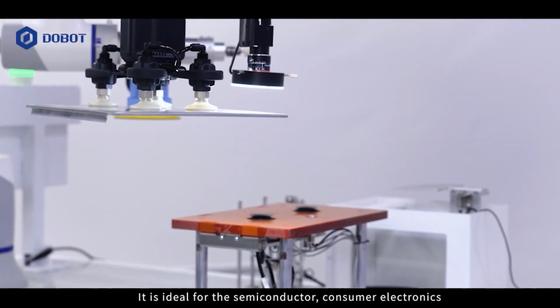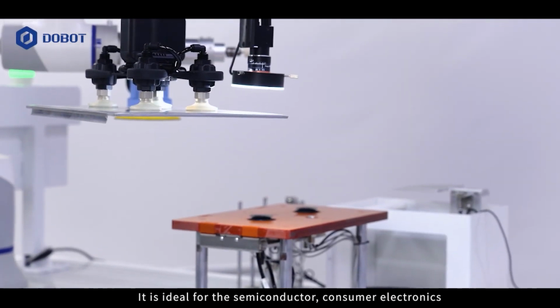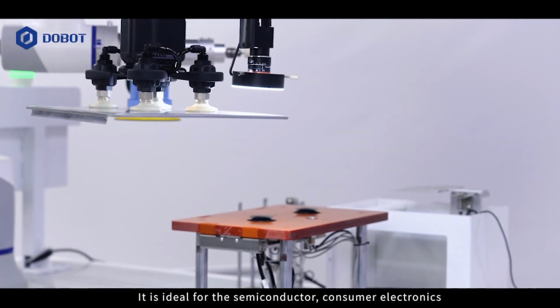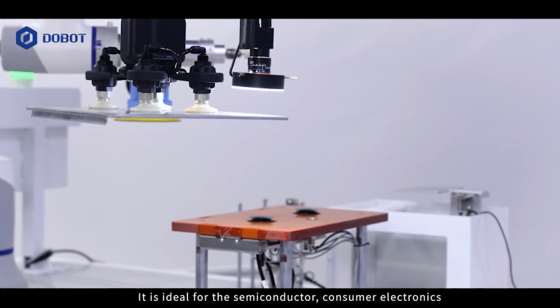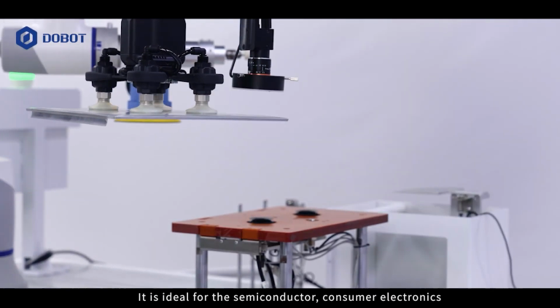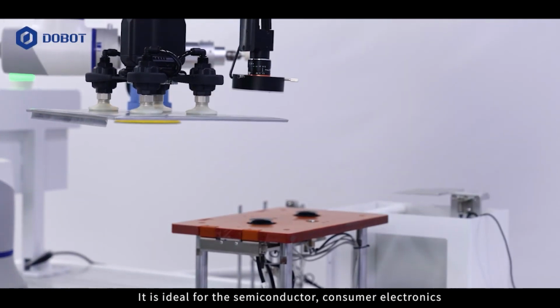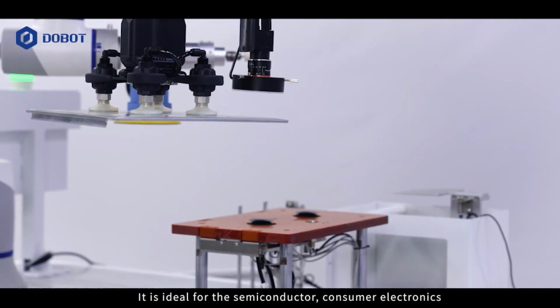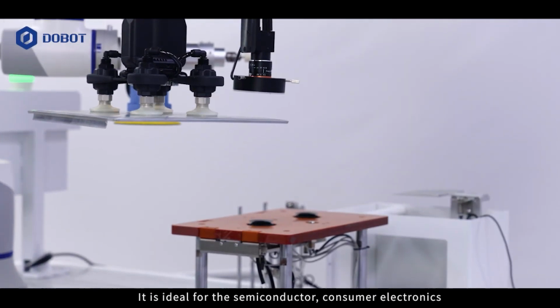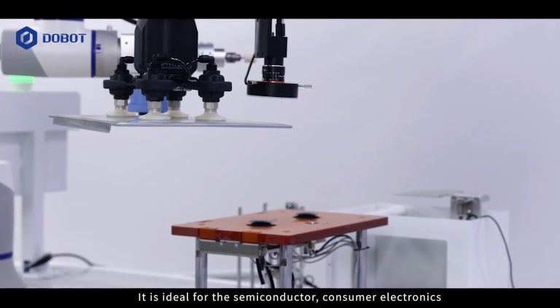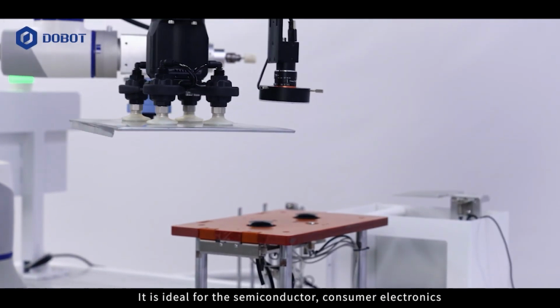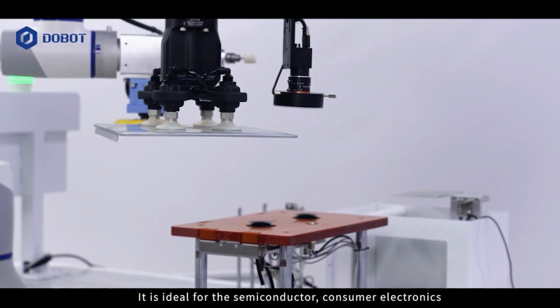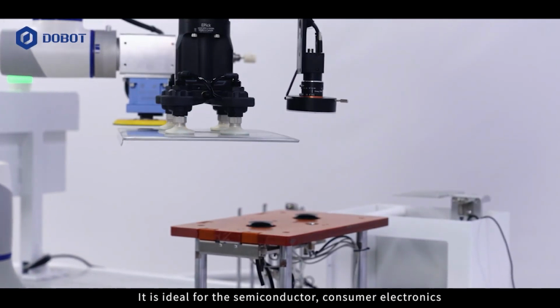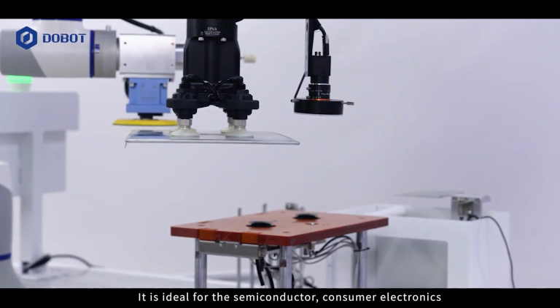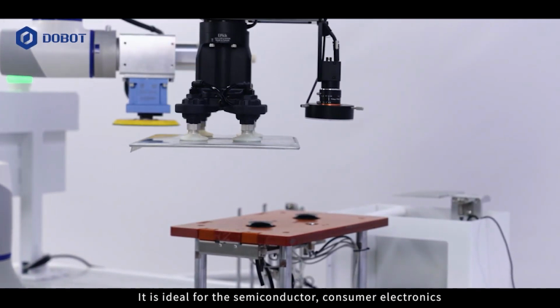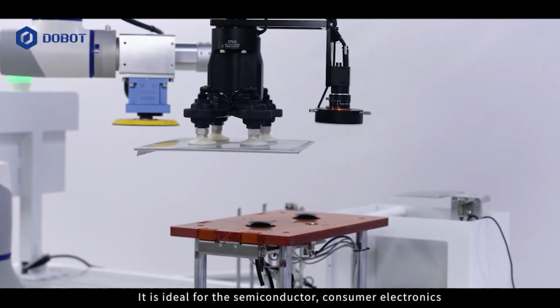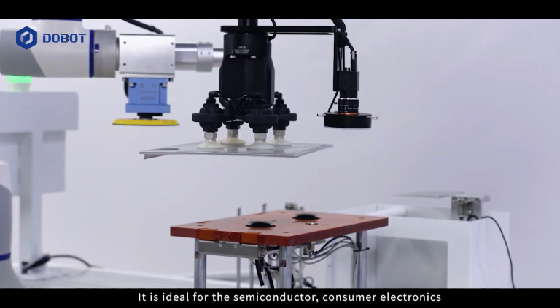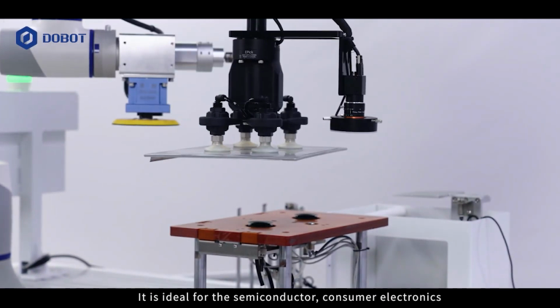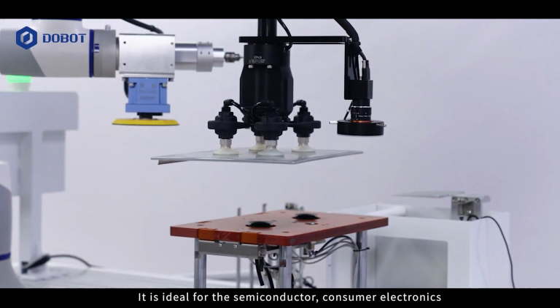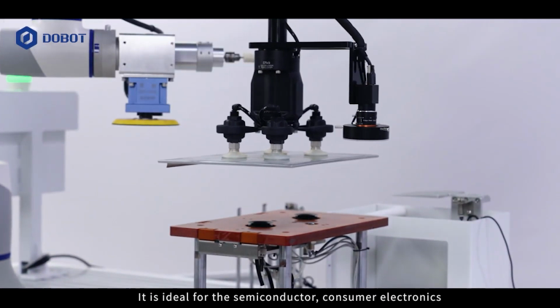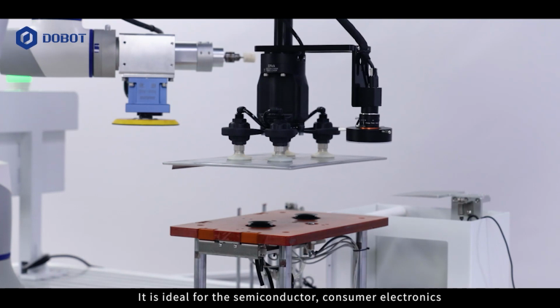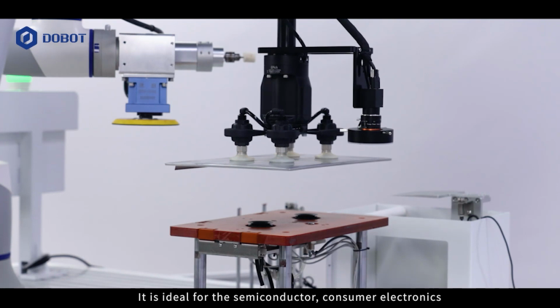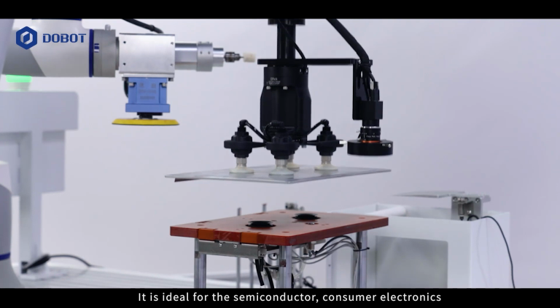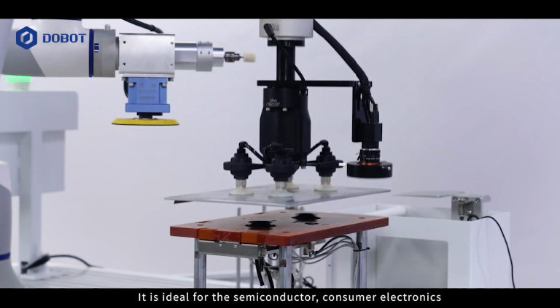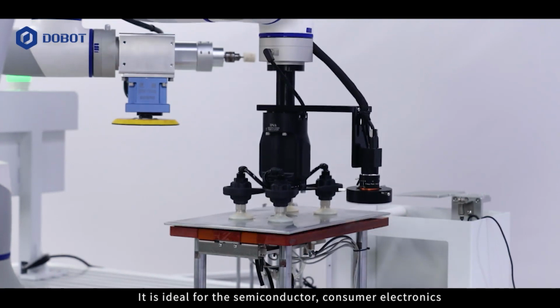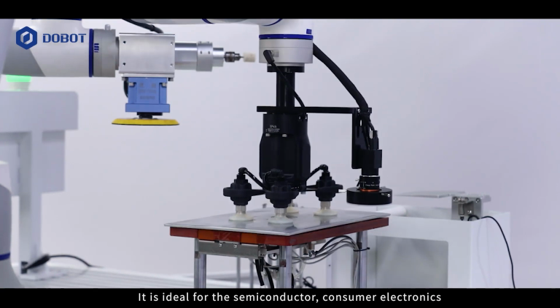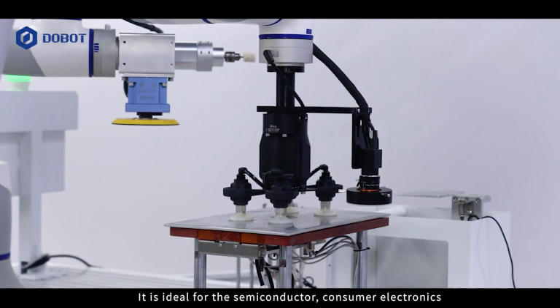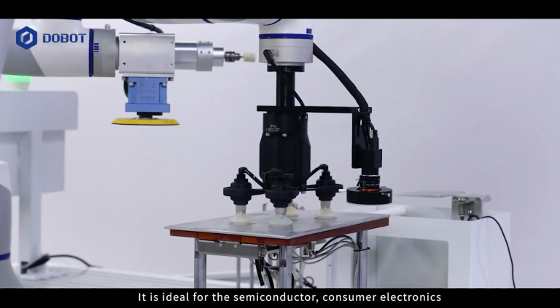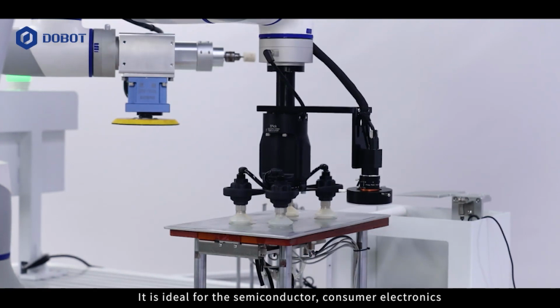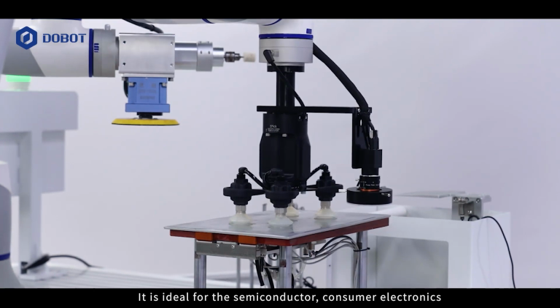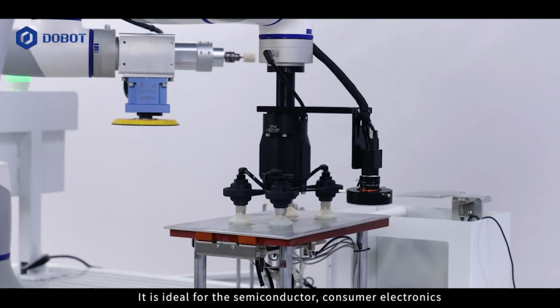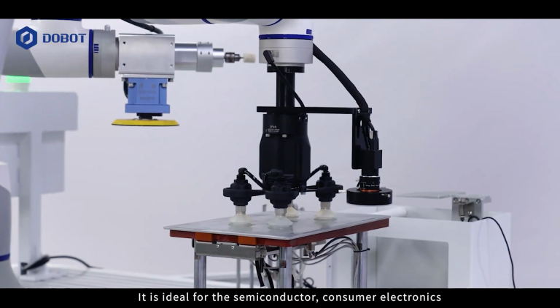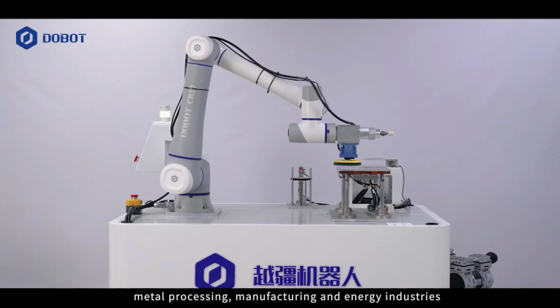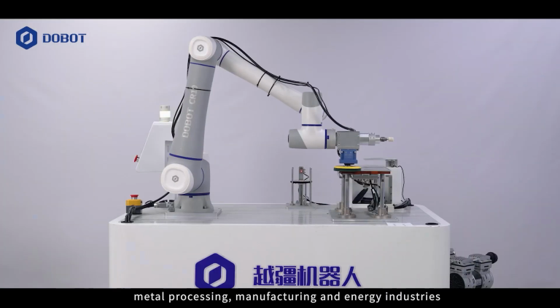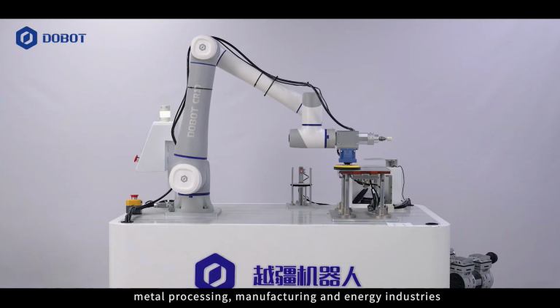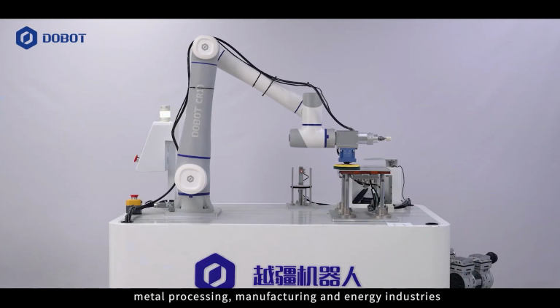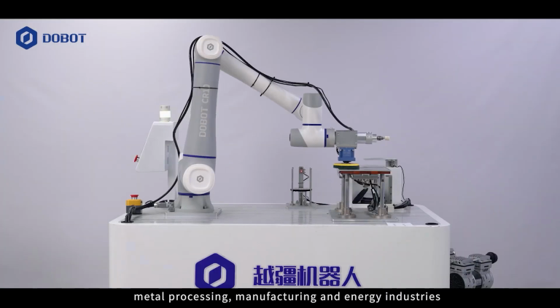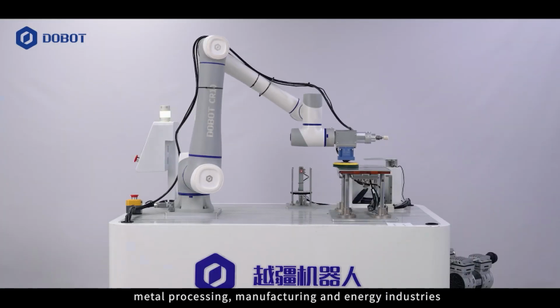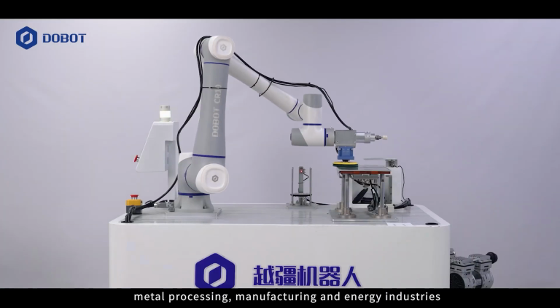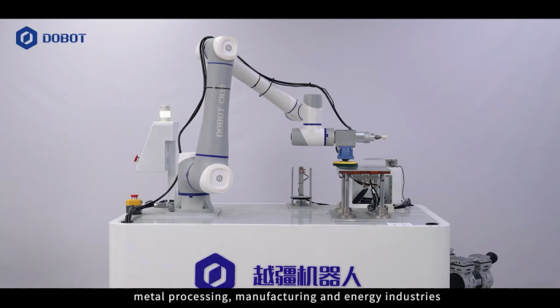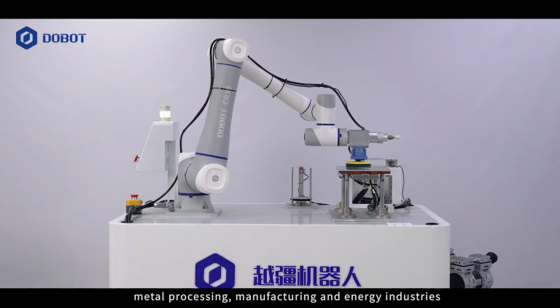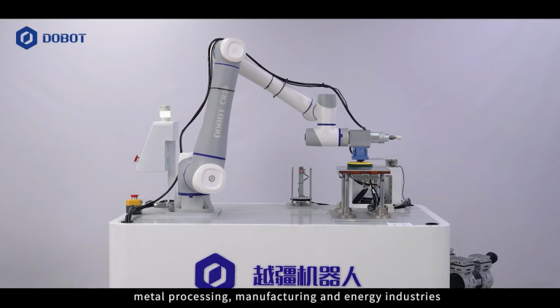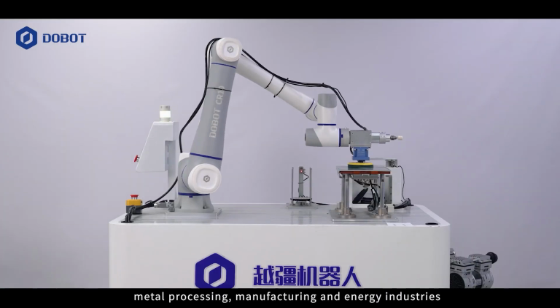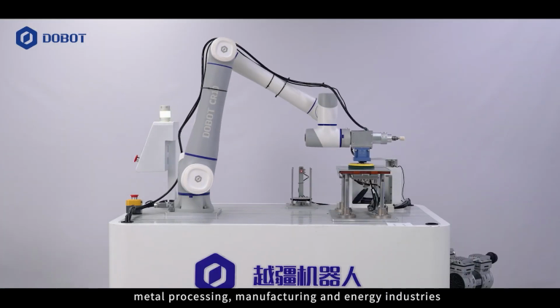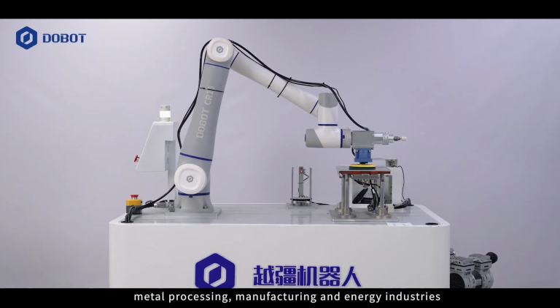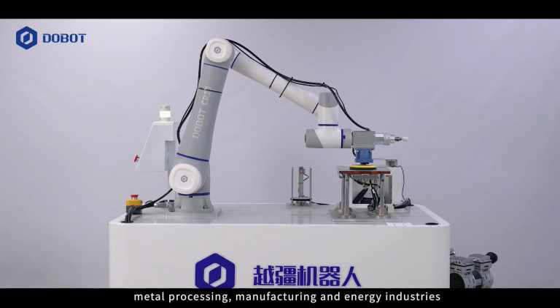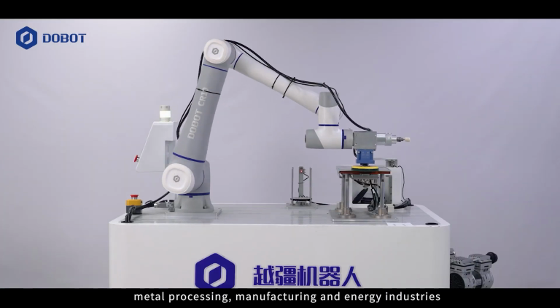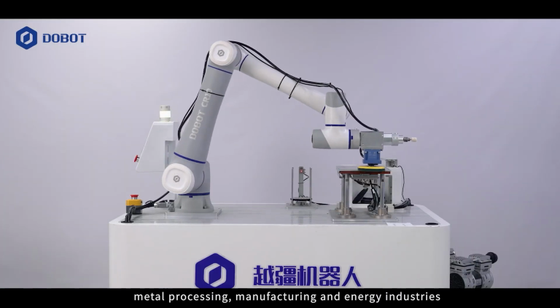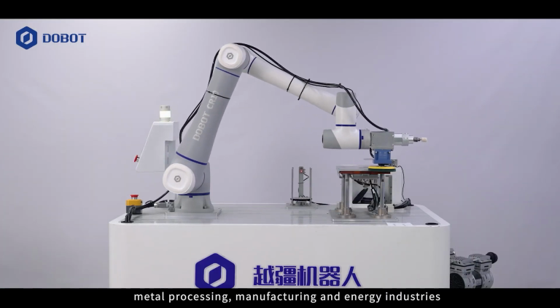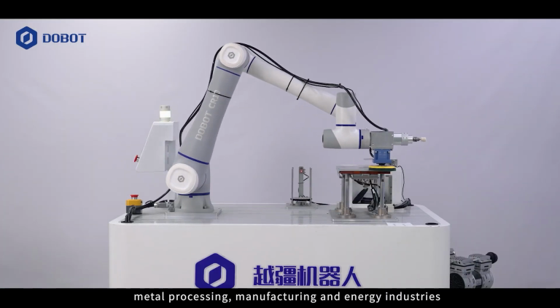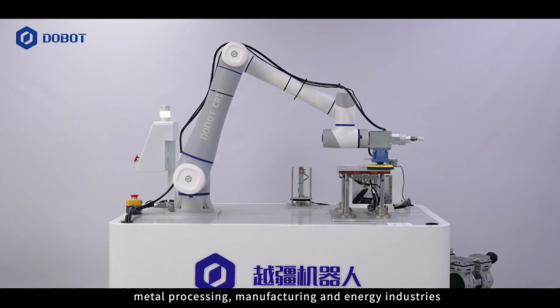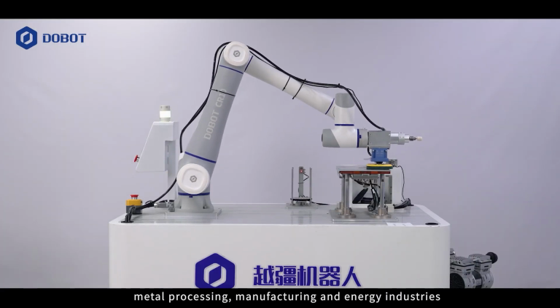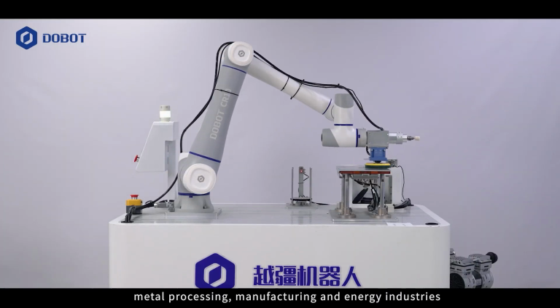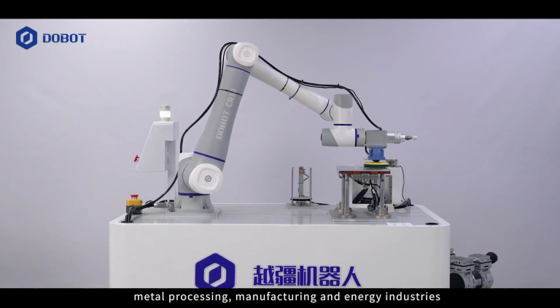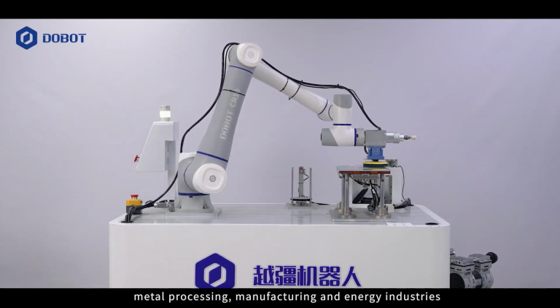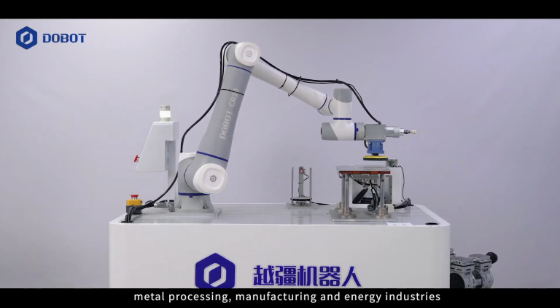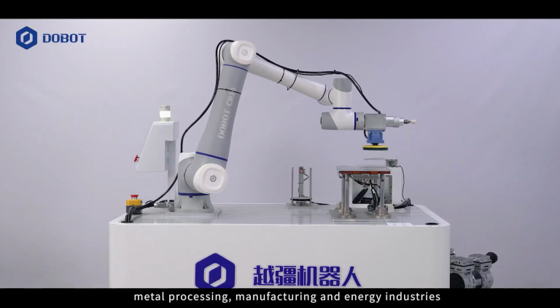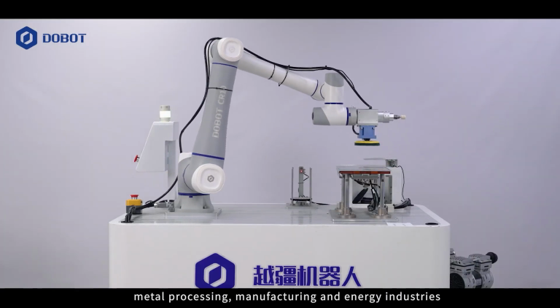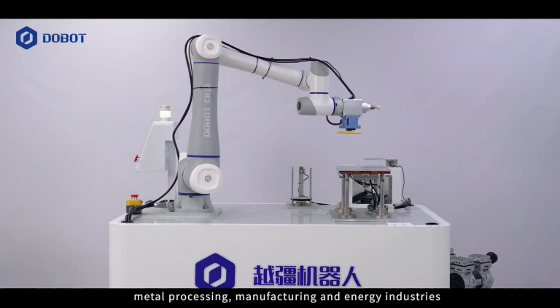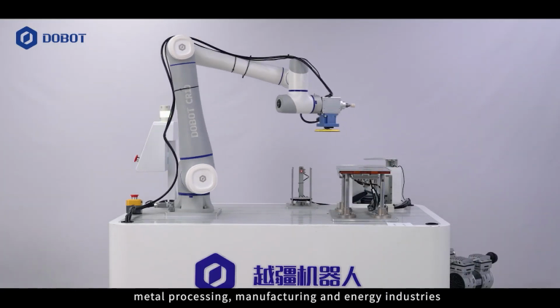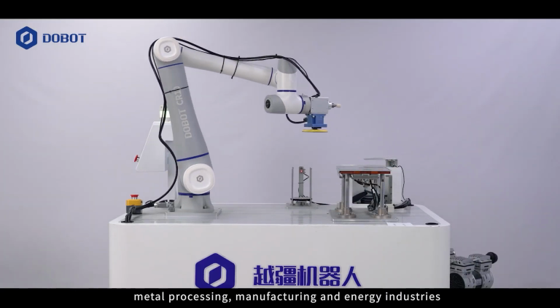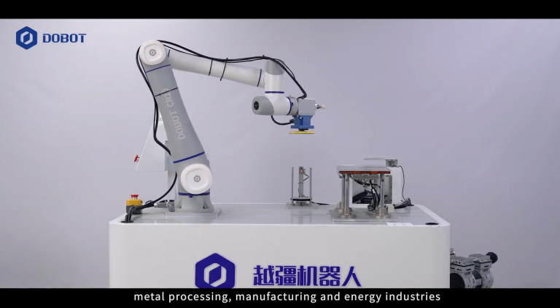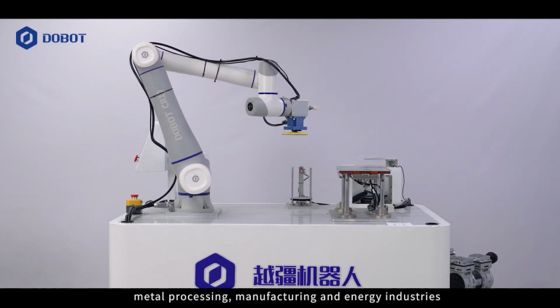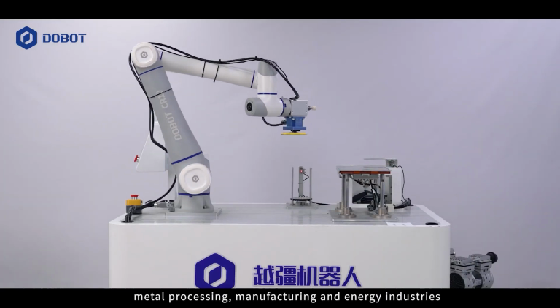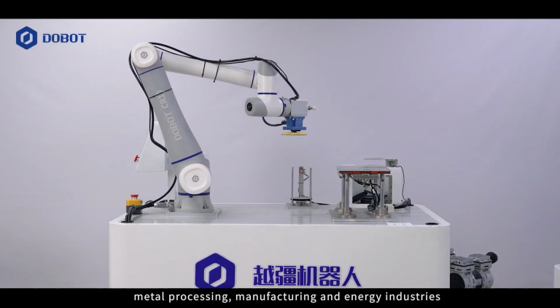It is ideal for the semiconductor, consumer electronics, metal processing, manufacturing, and energy industries.